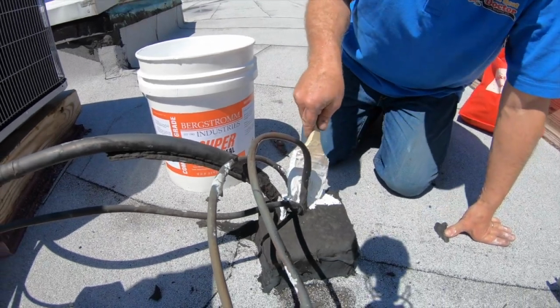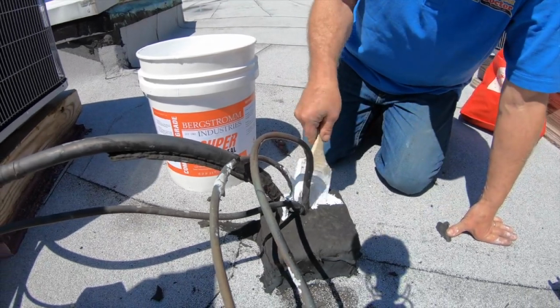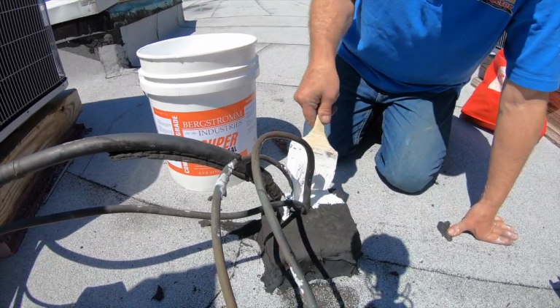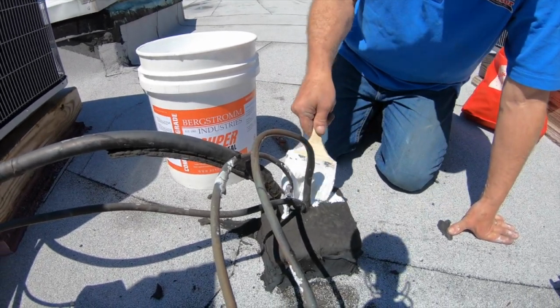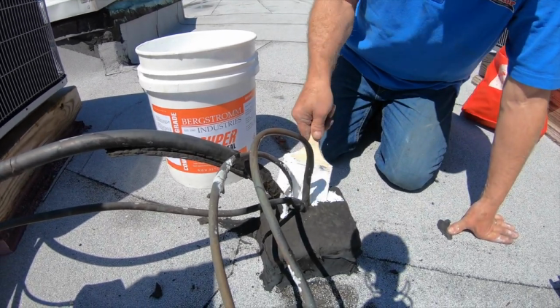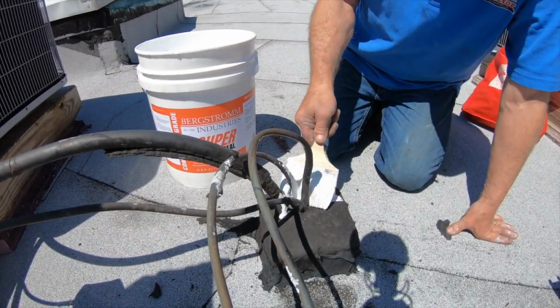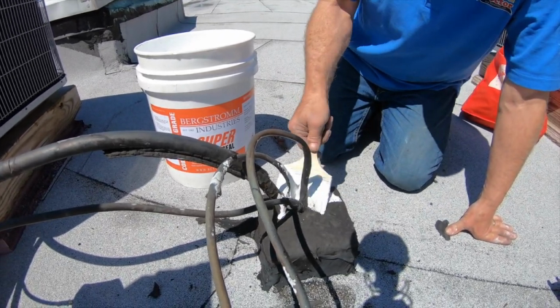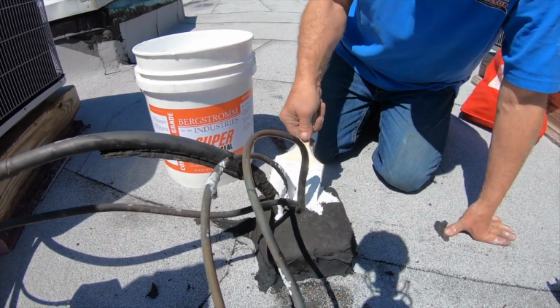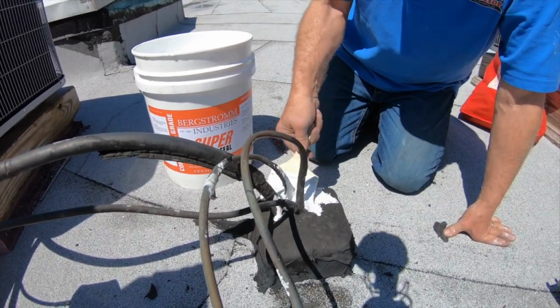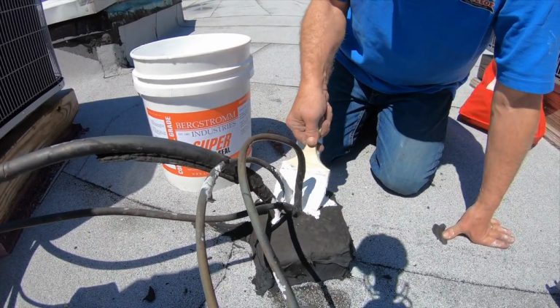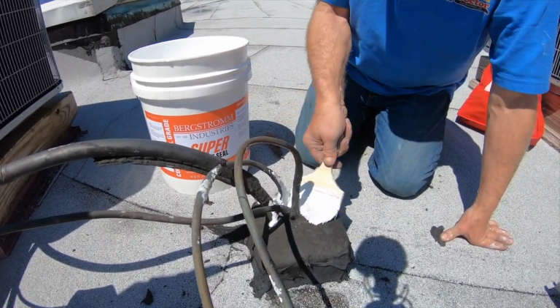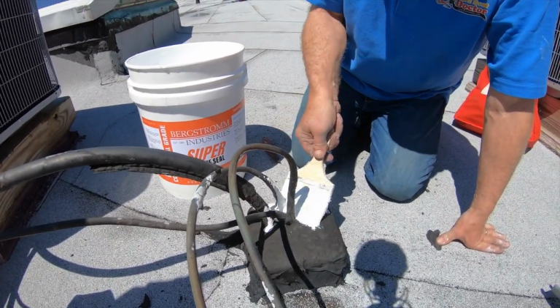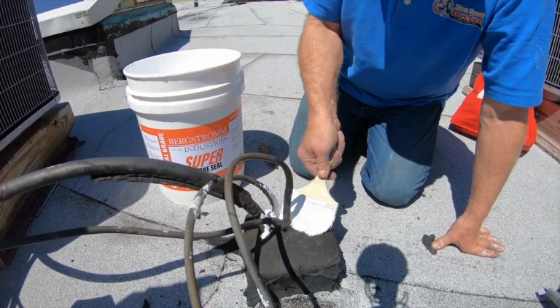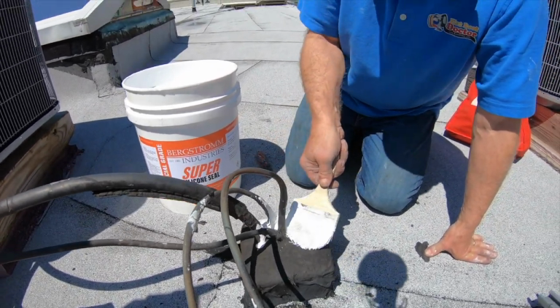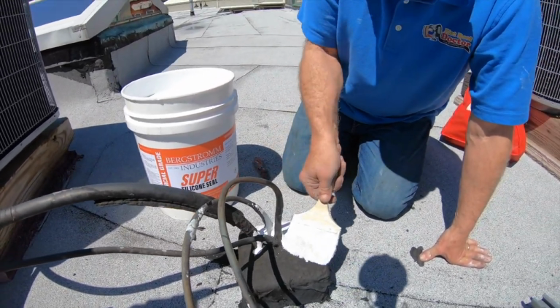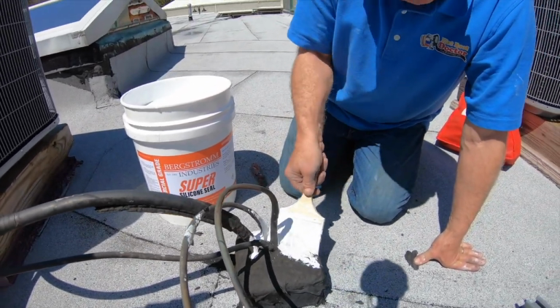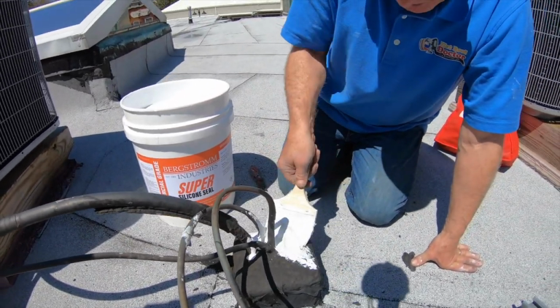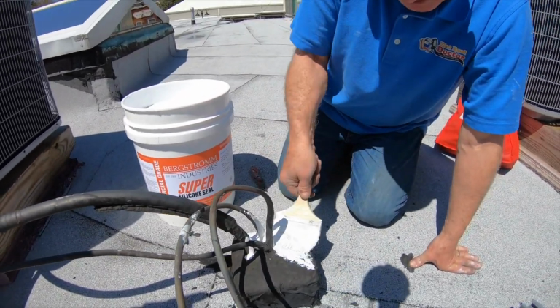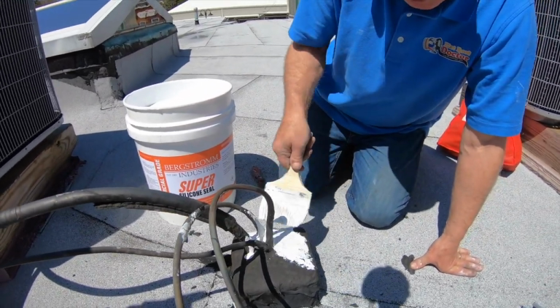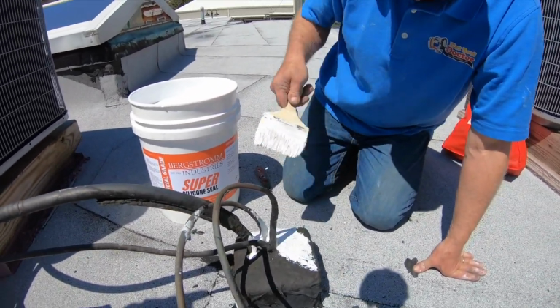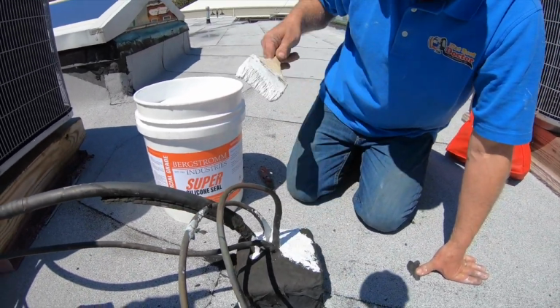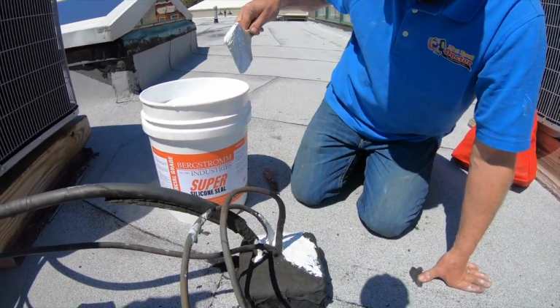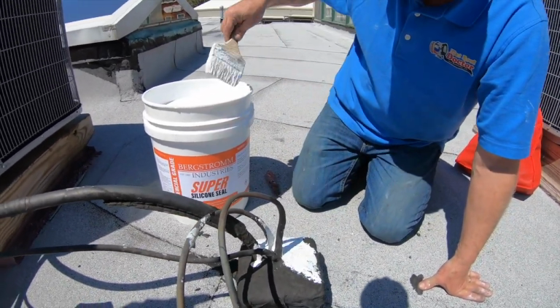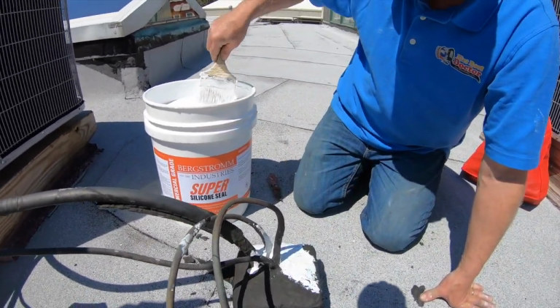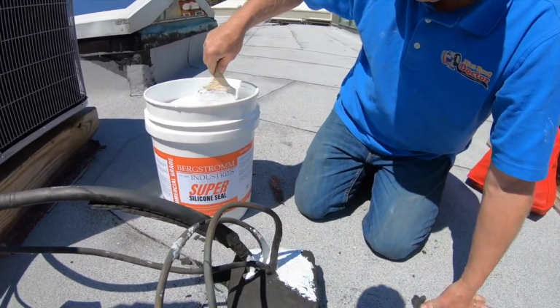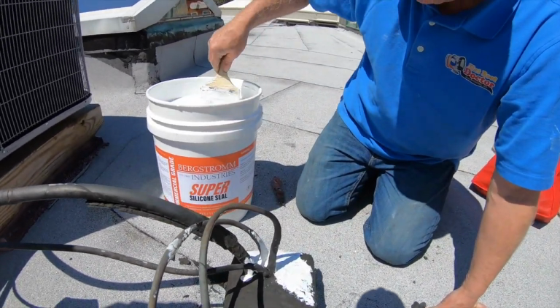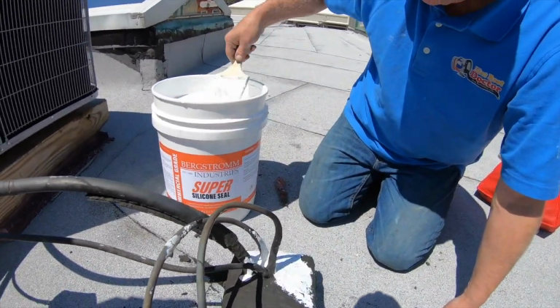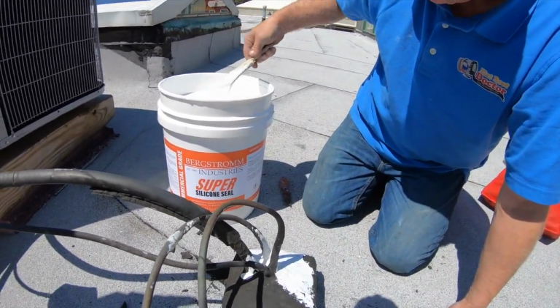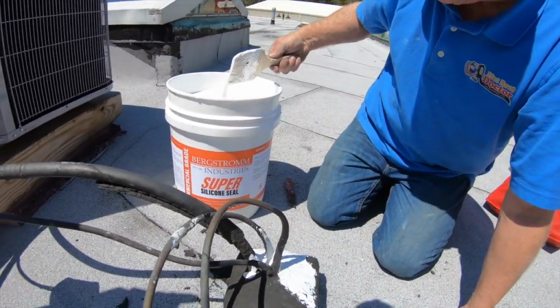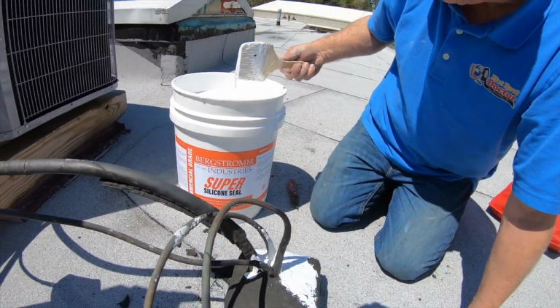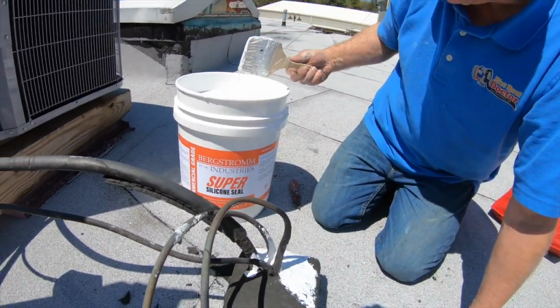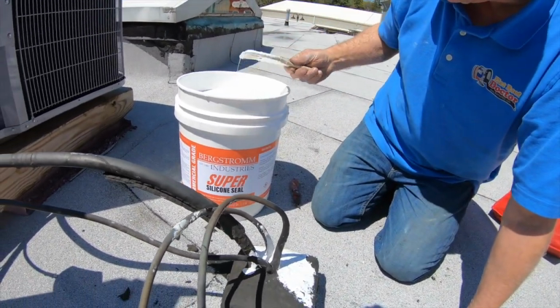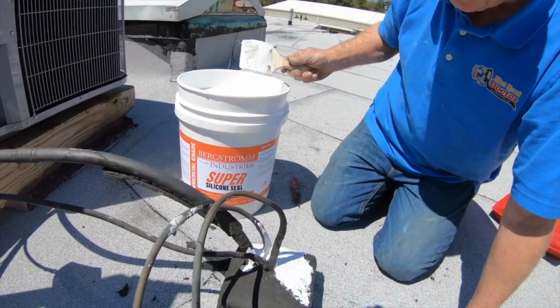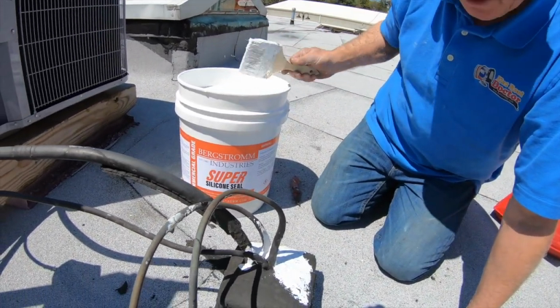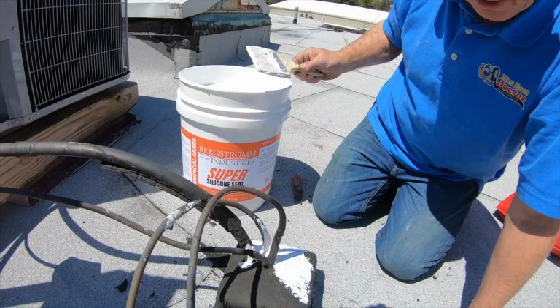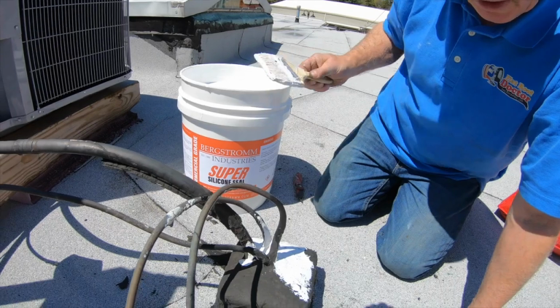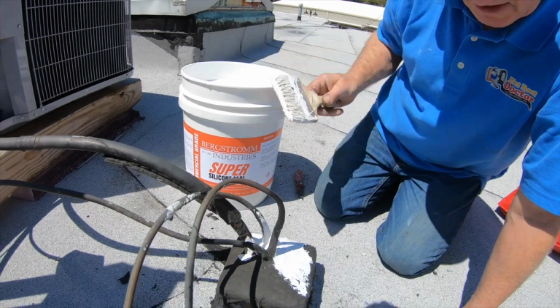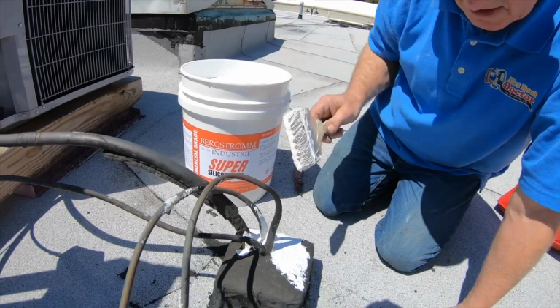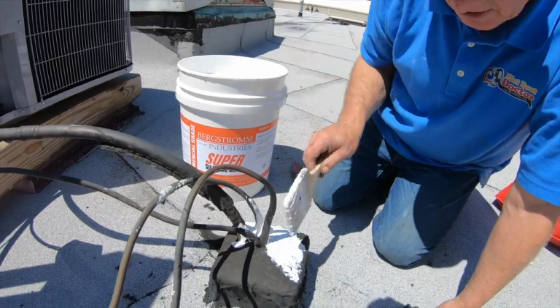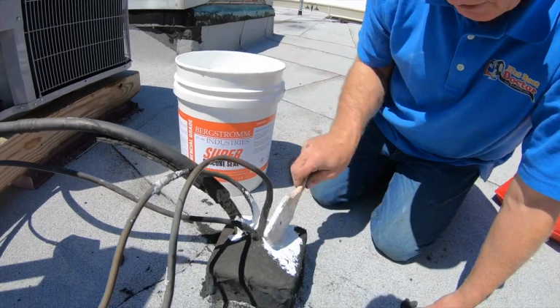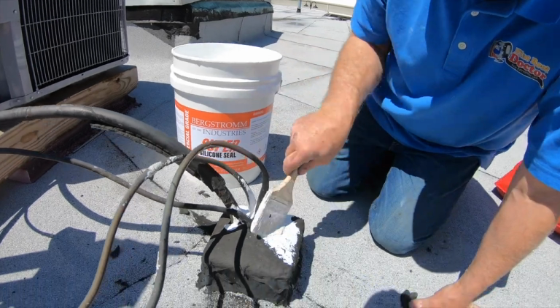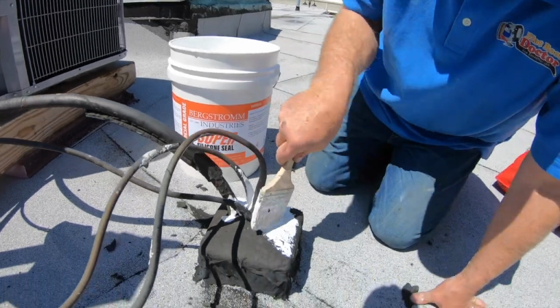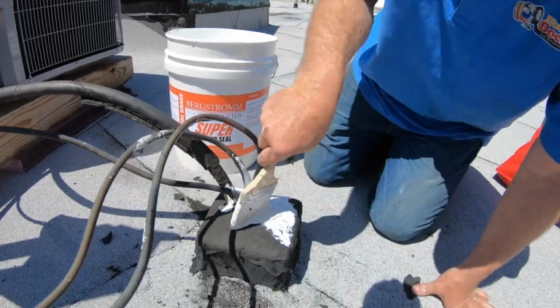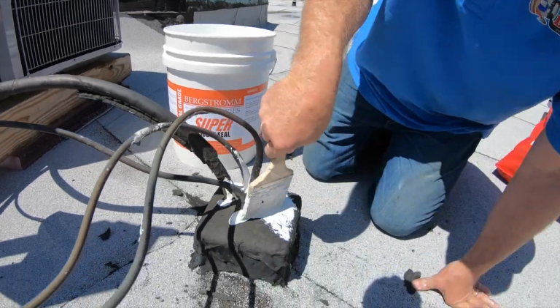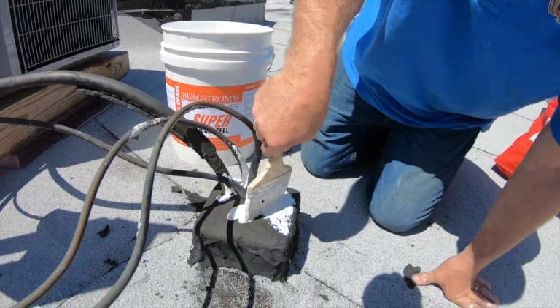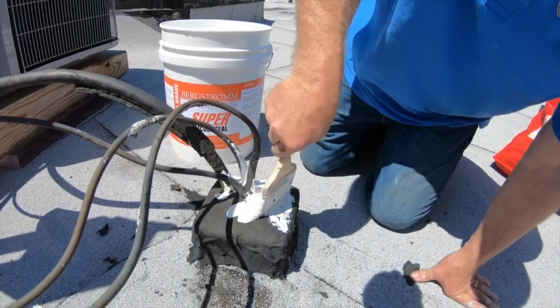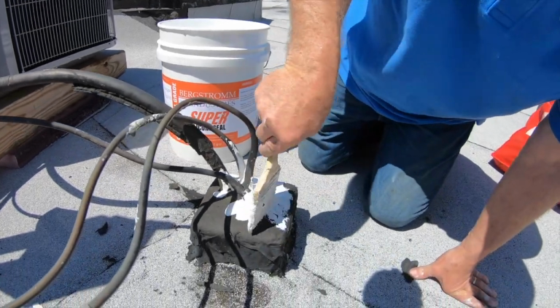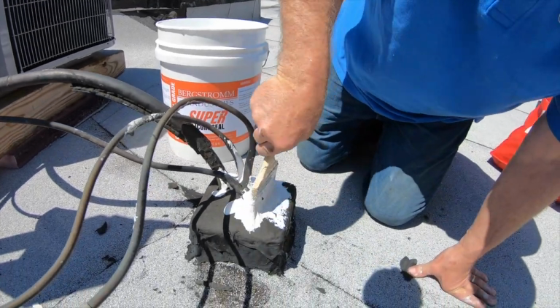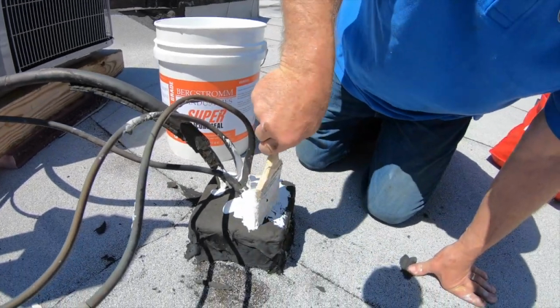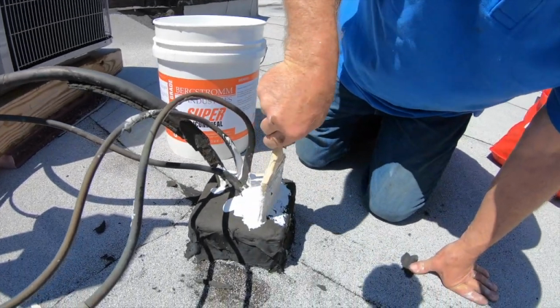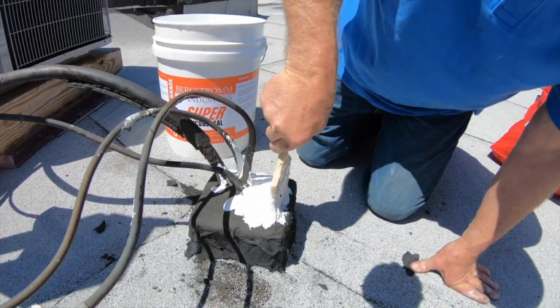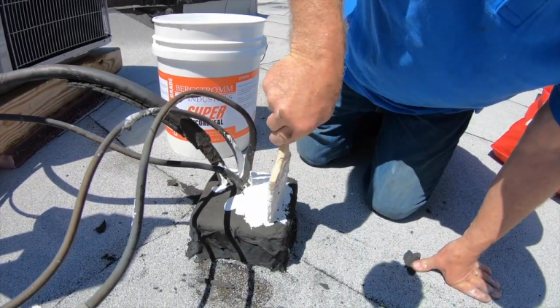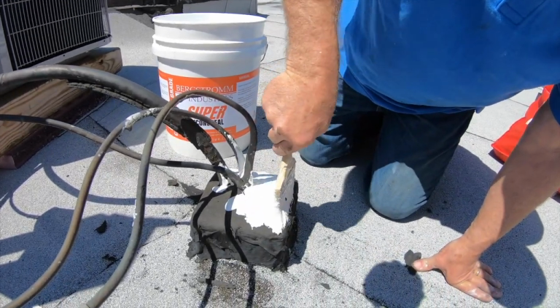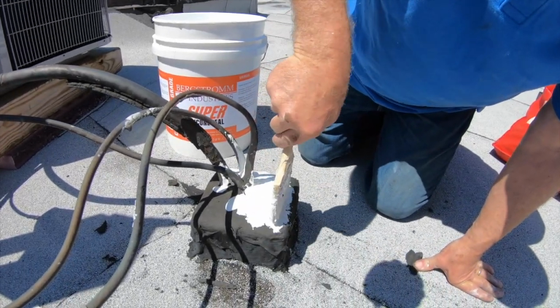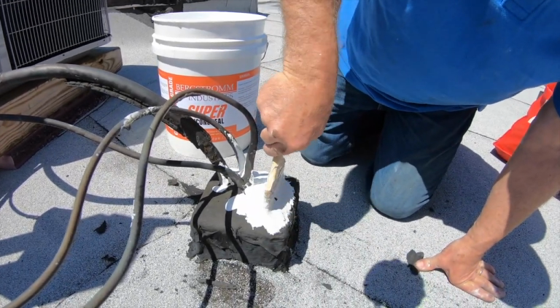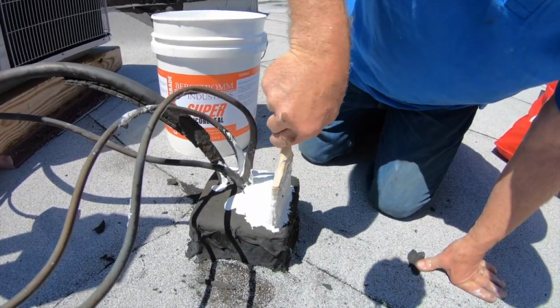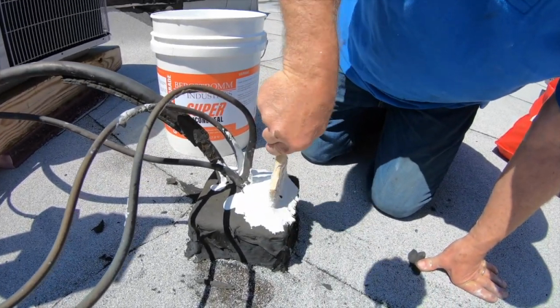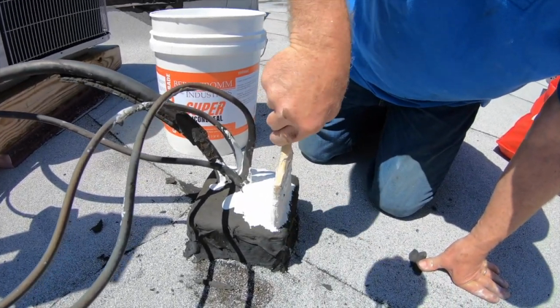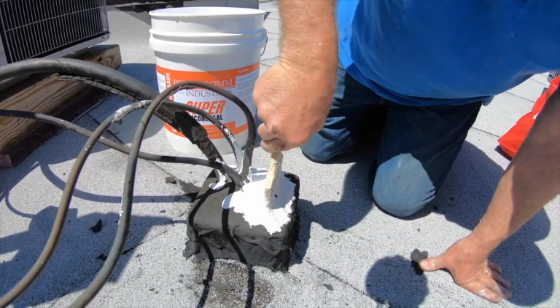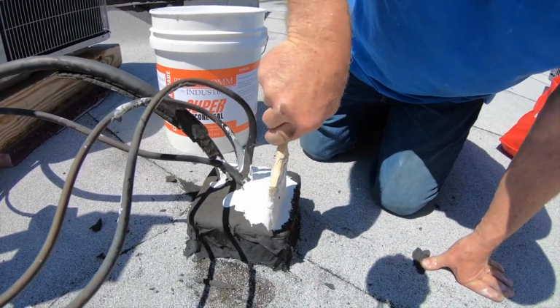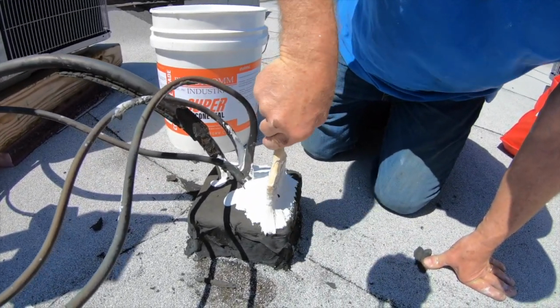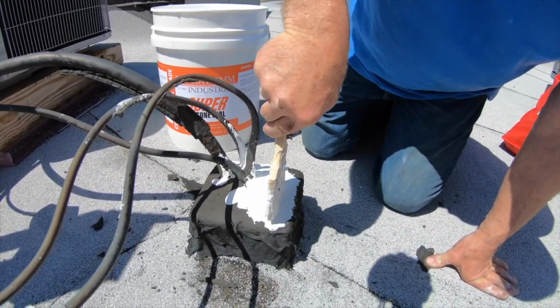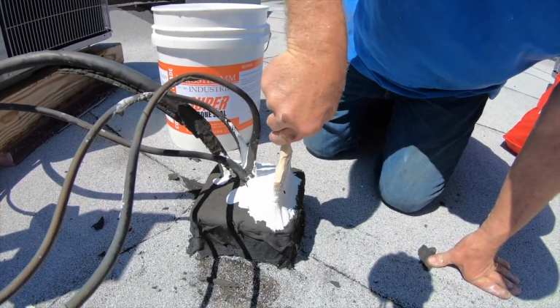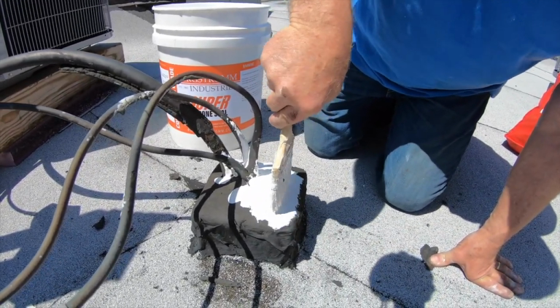Another pitch pocket, almost finished. That's how easy you can fix these leaks, if you know what to look for.